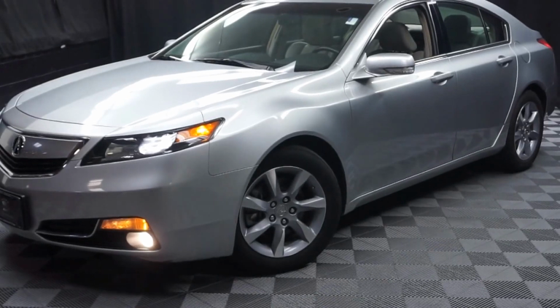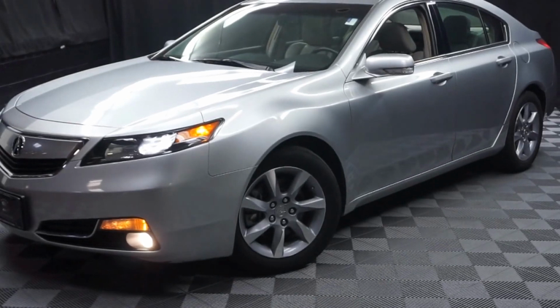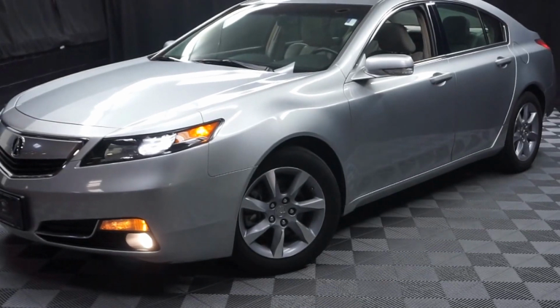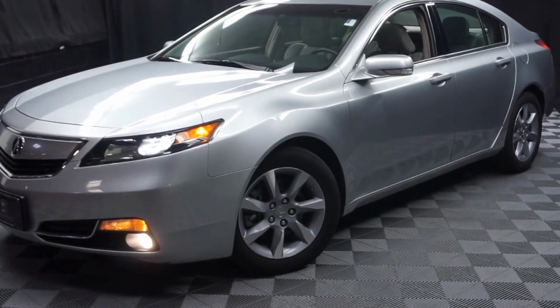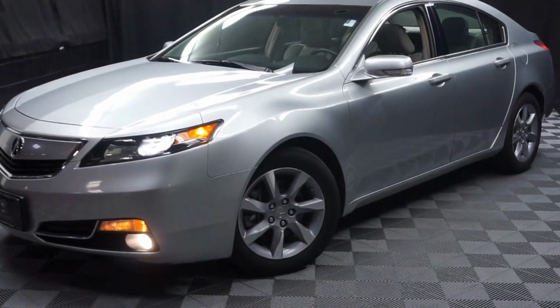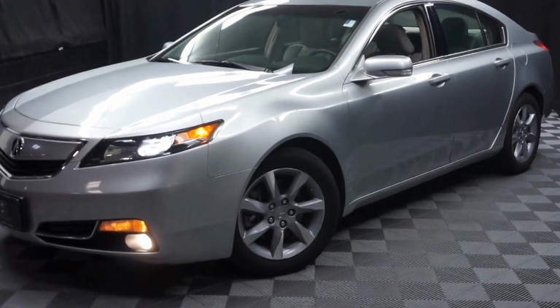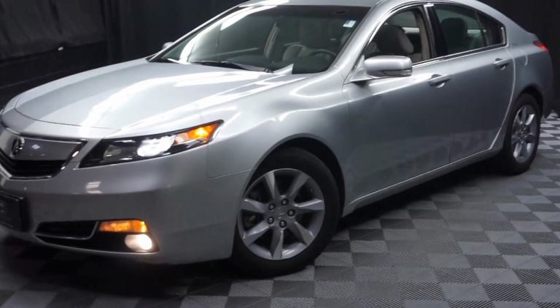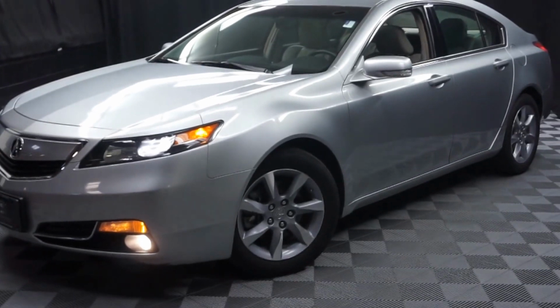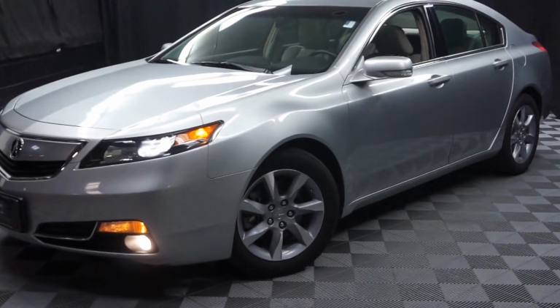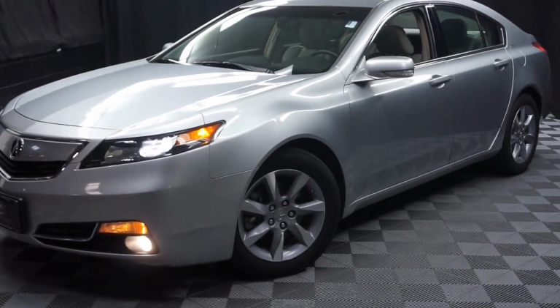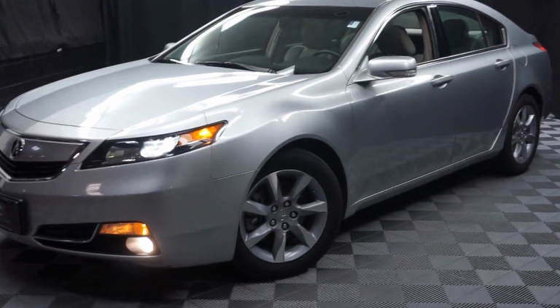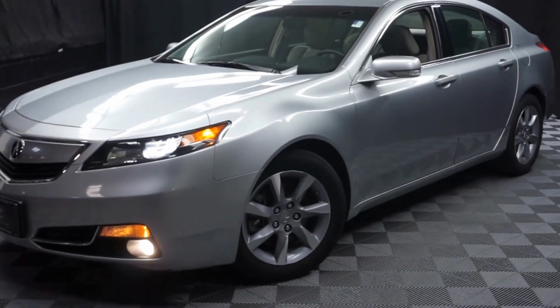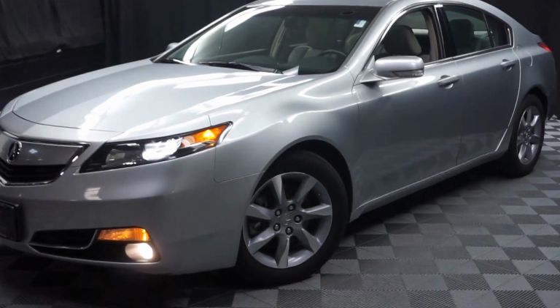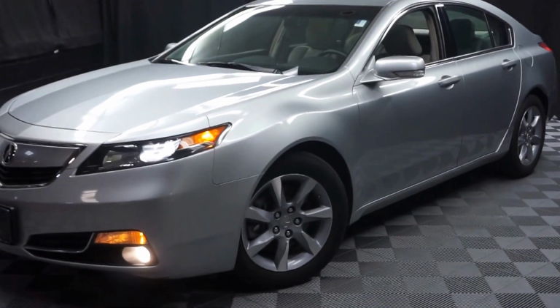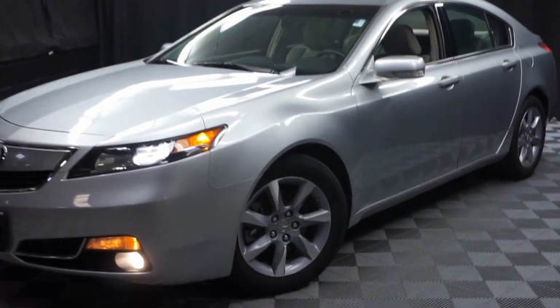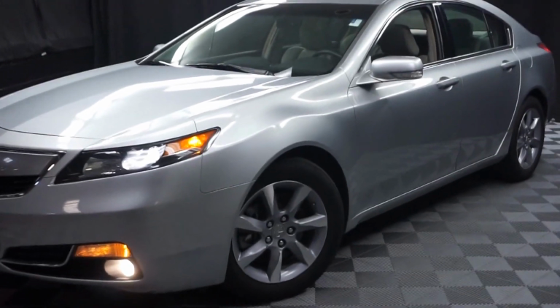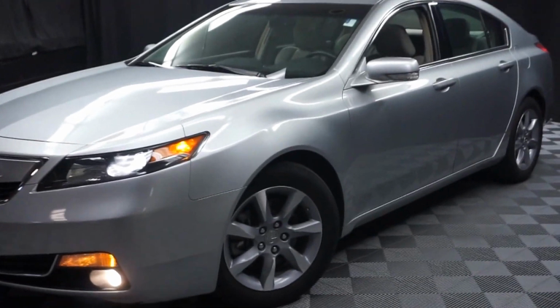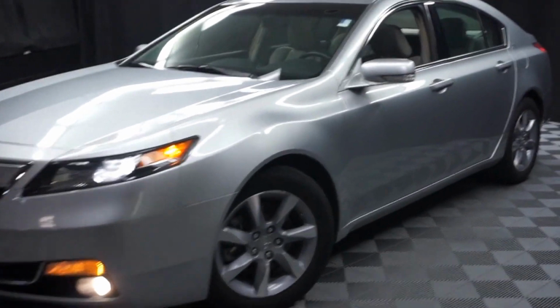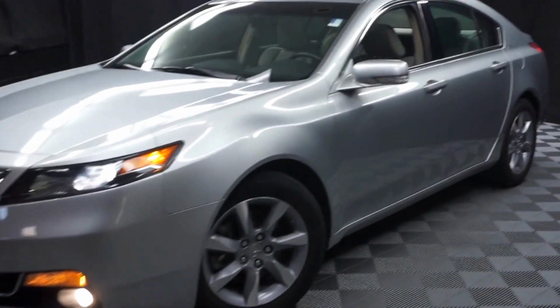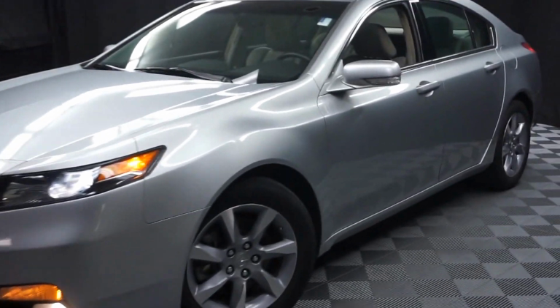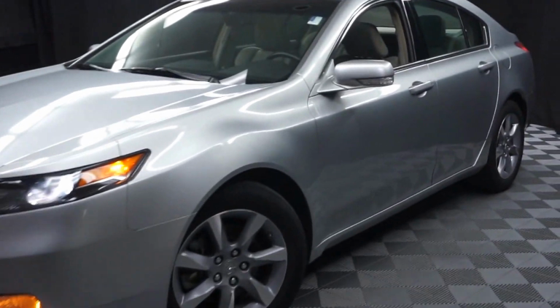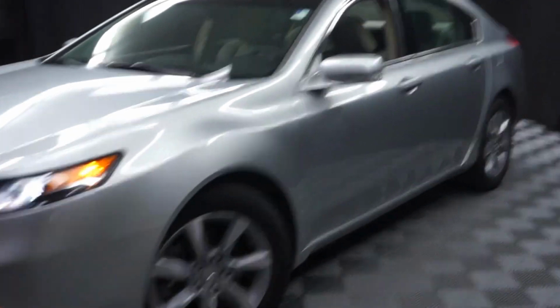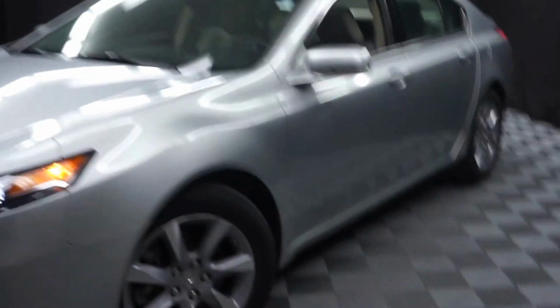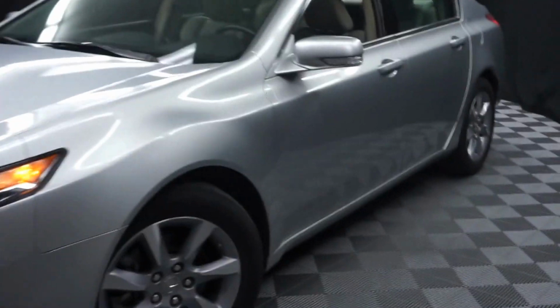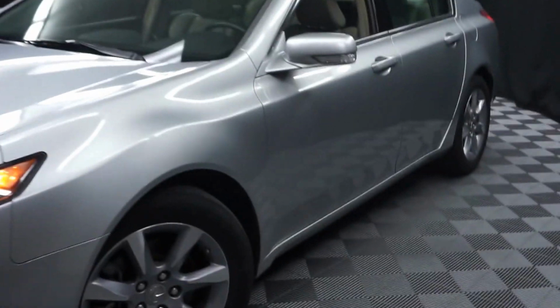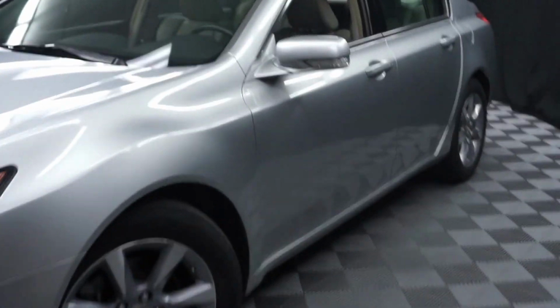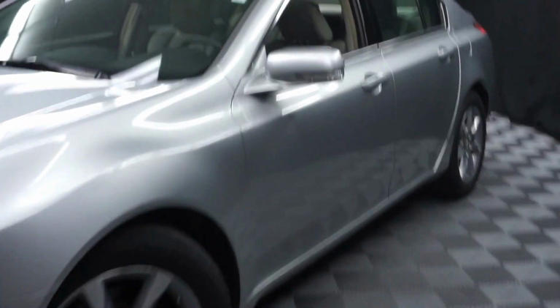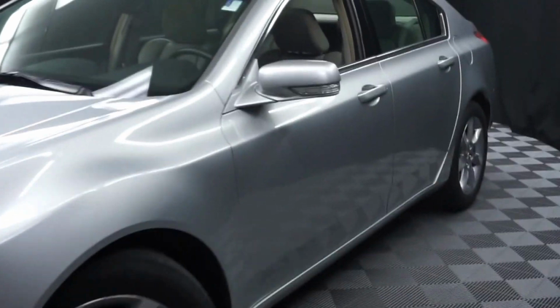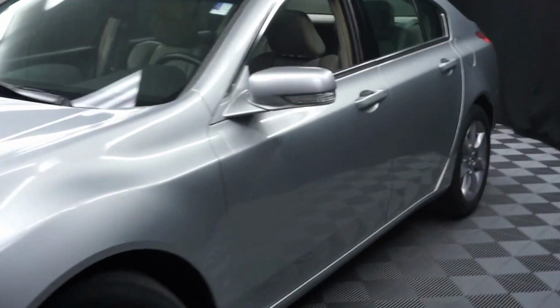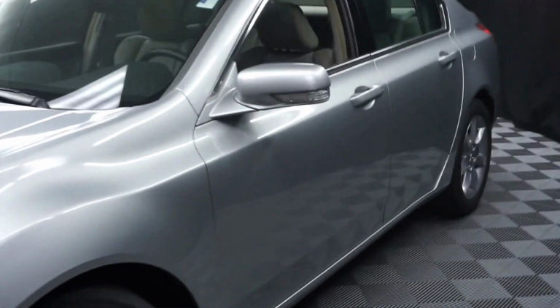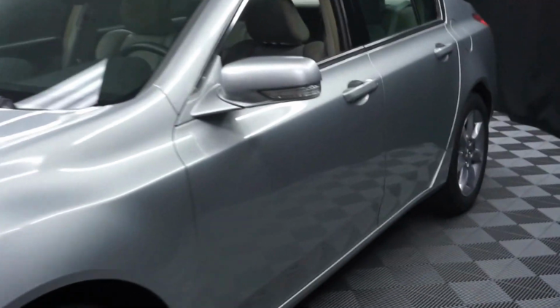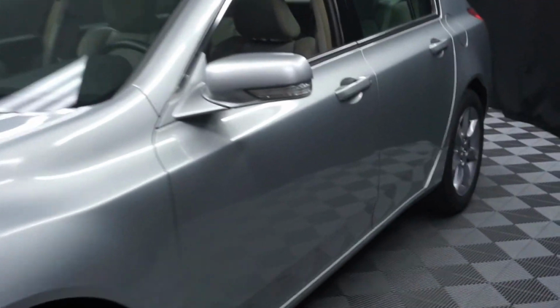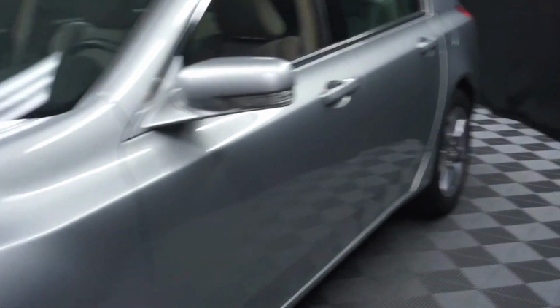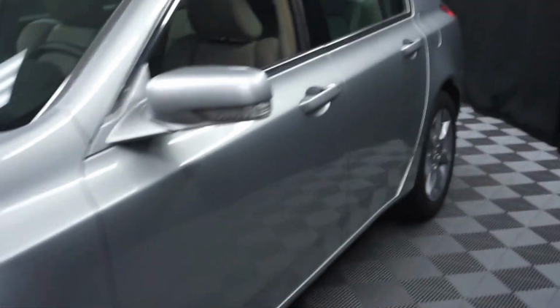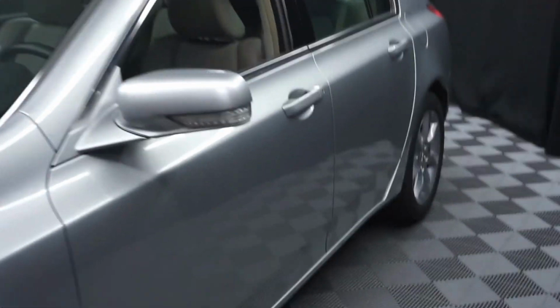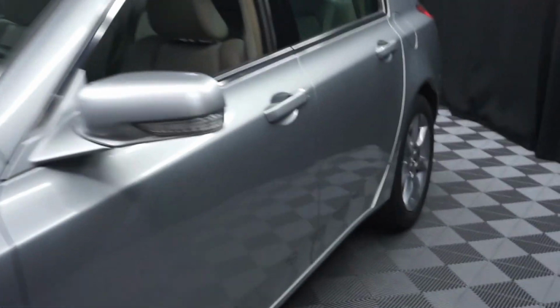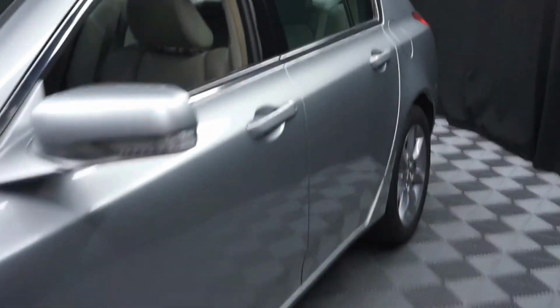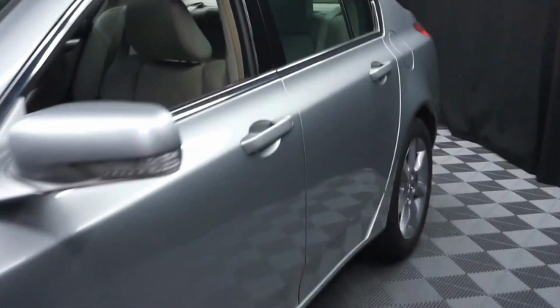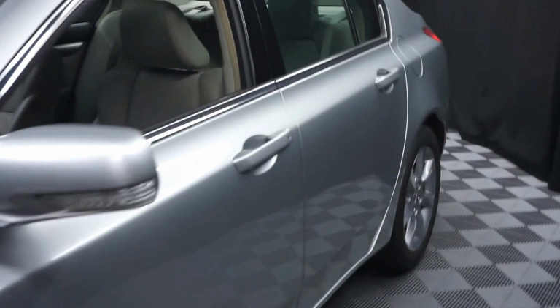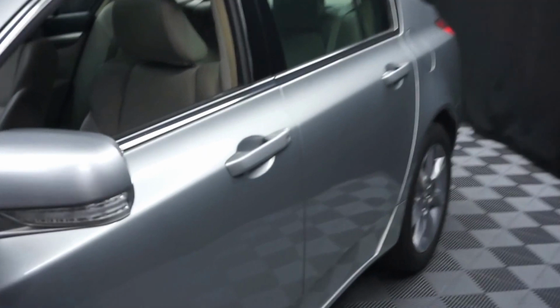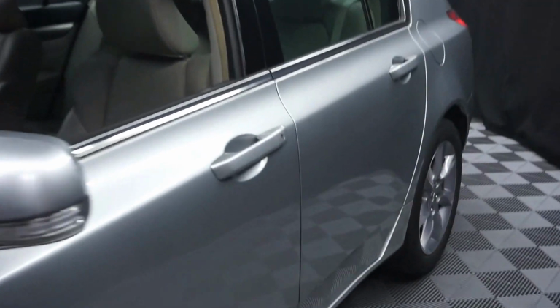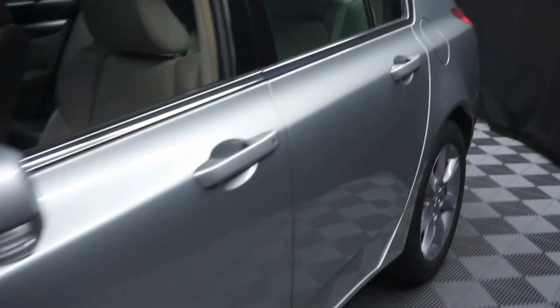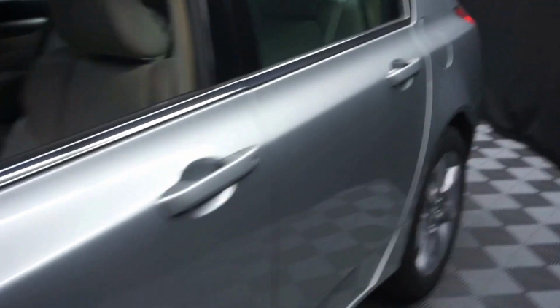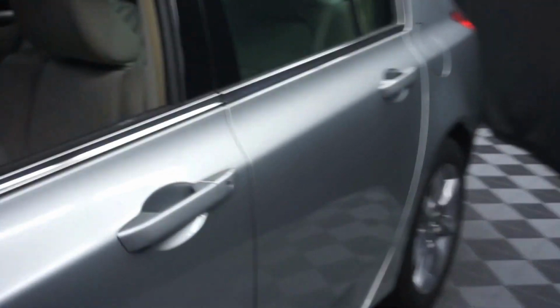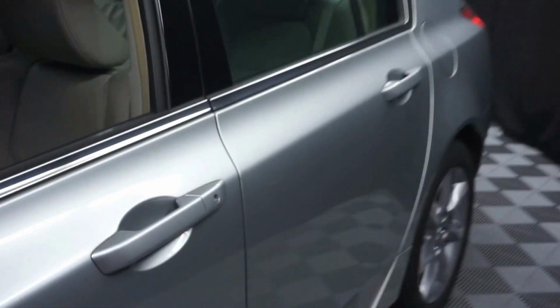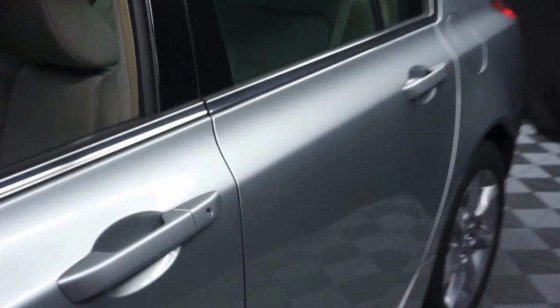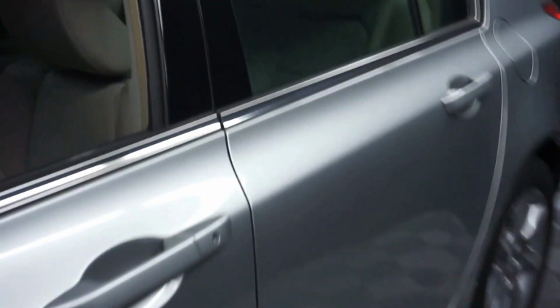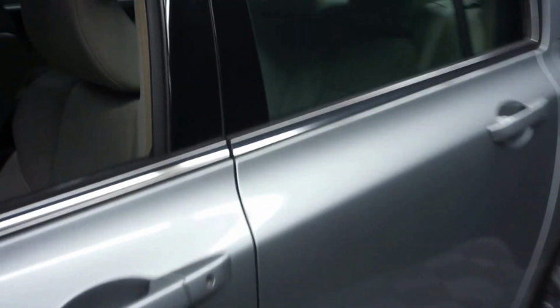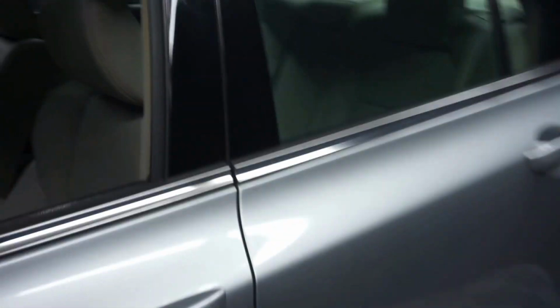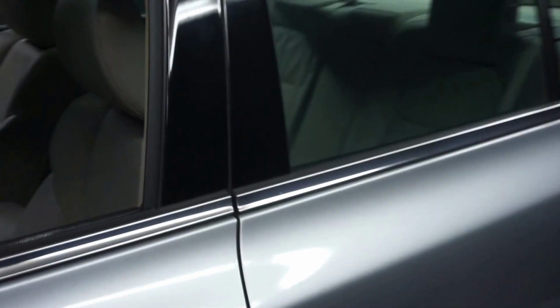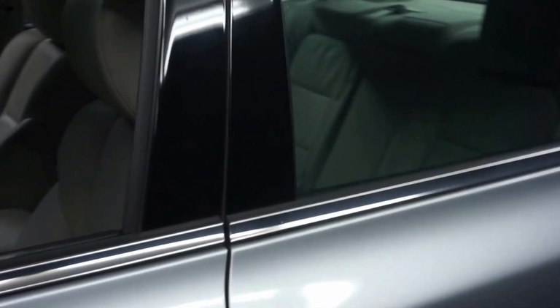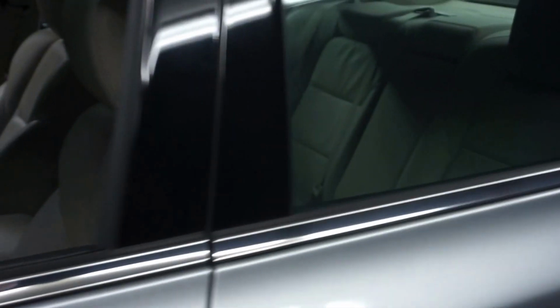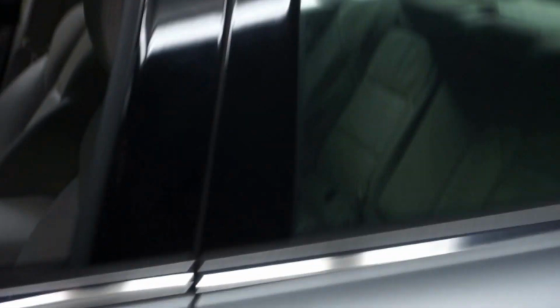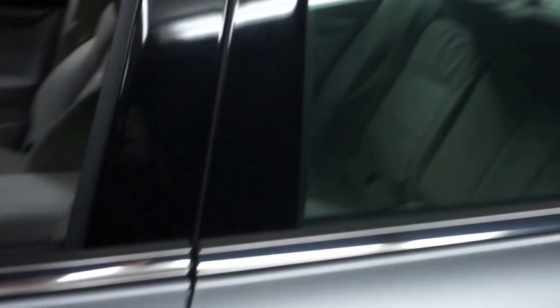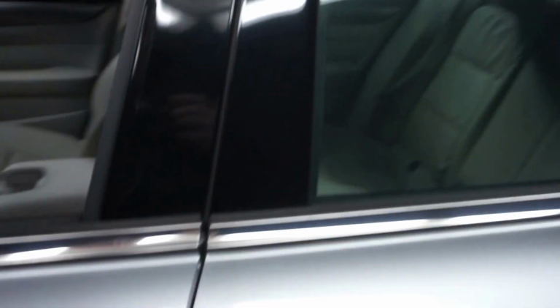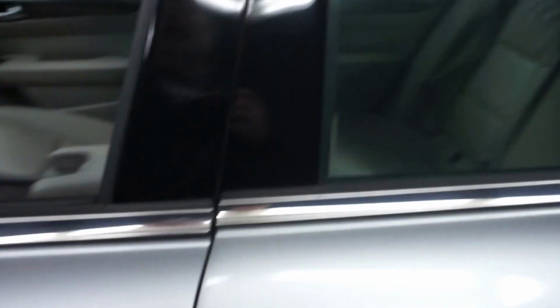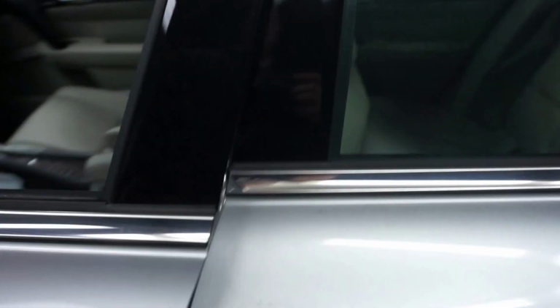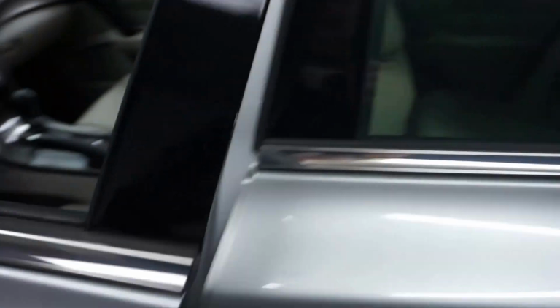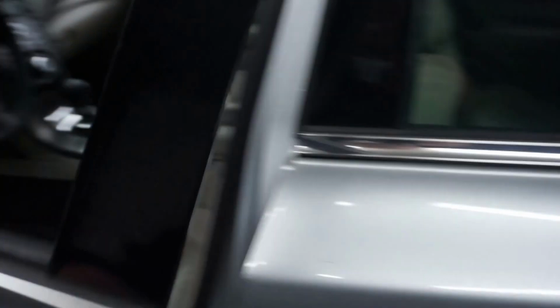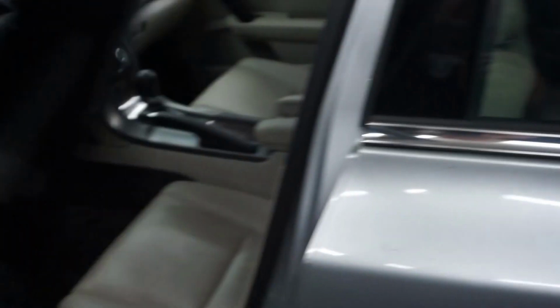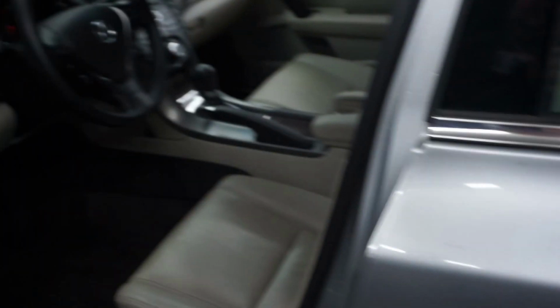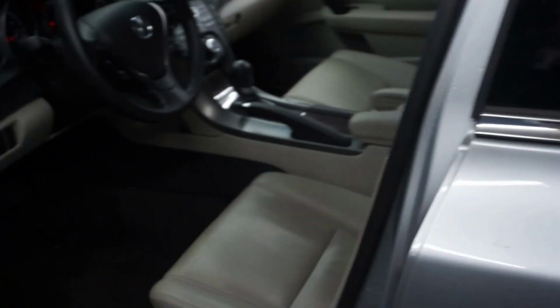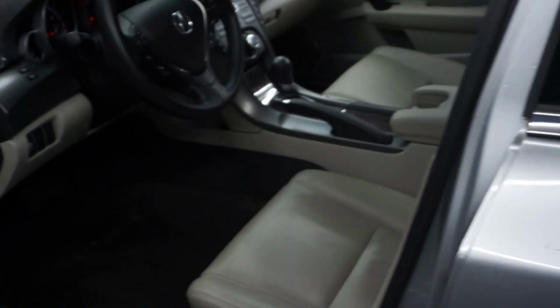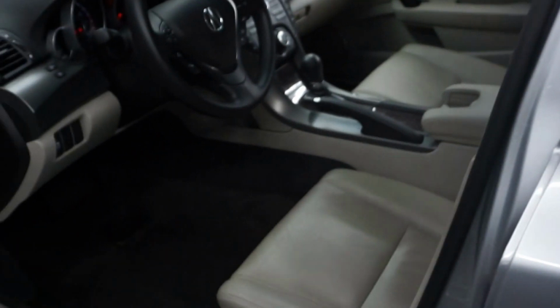Hi car shoppers, welcome back to Lexus of Wilmington. Just looking at one of our latest arrivals — it's a 2012 Acura TL, and this one is silver.